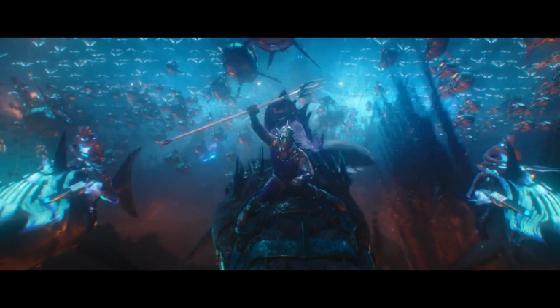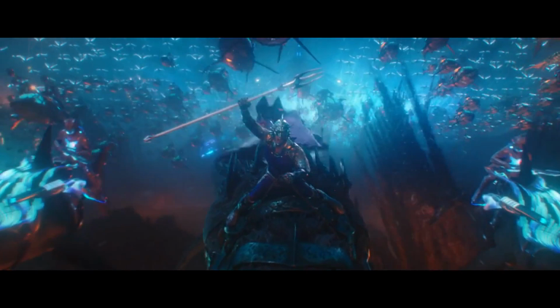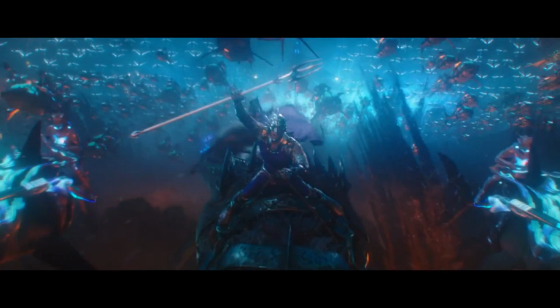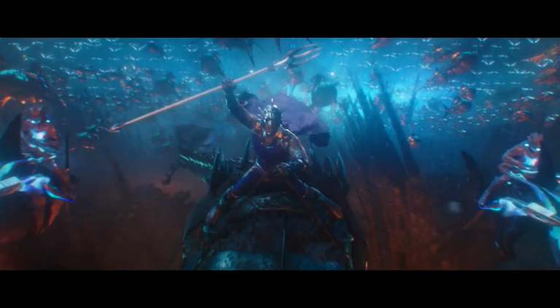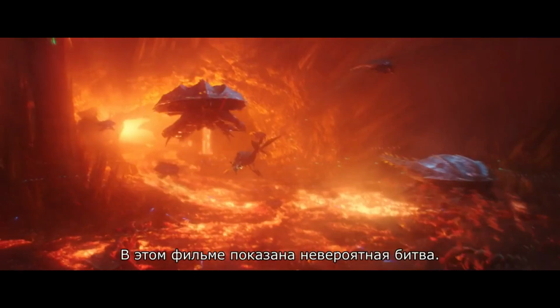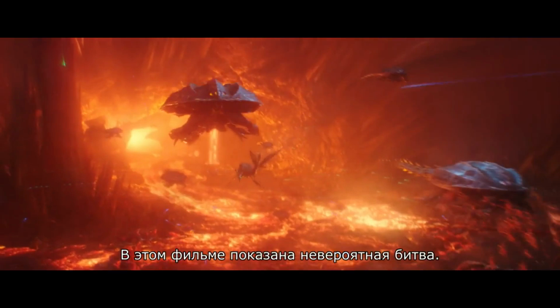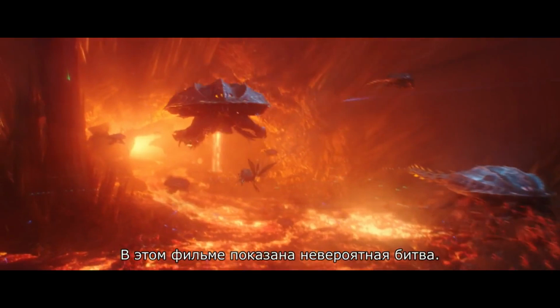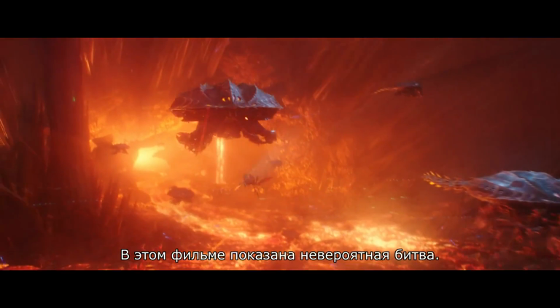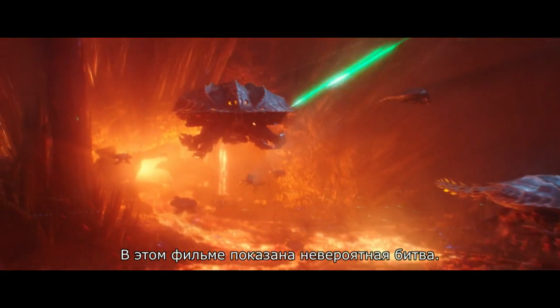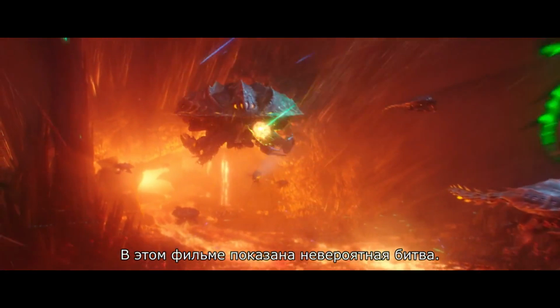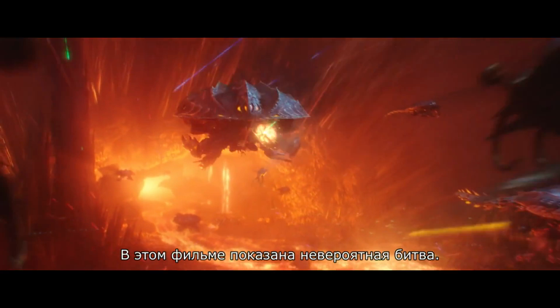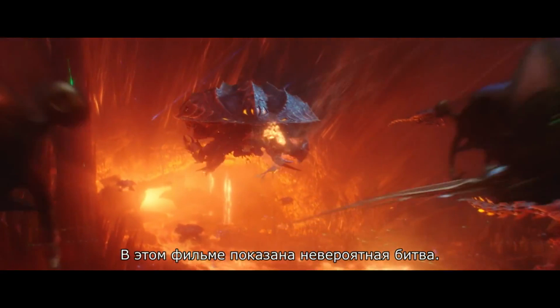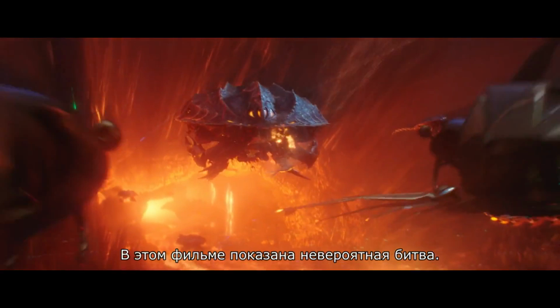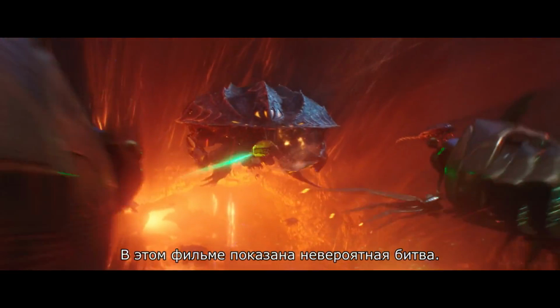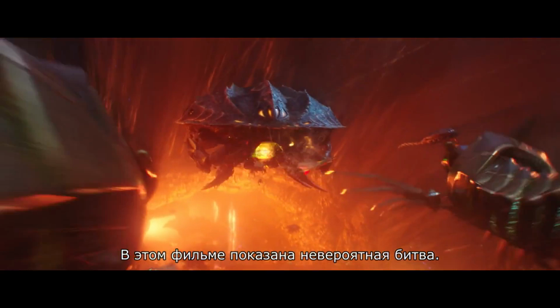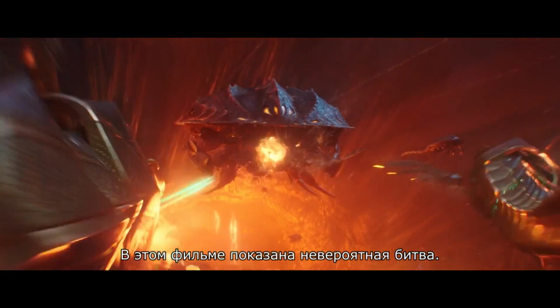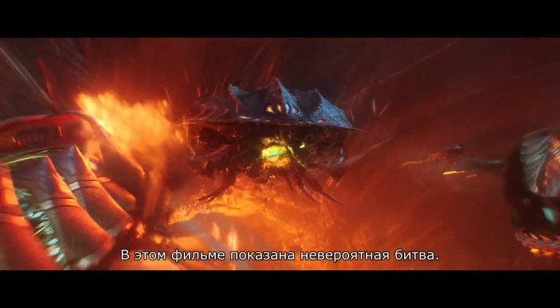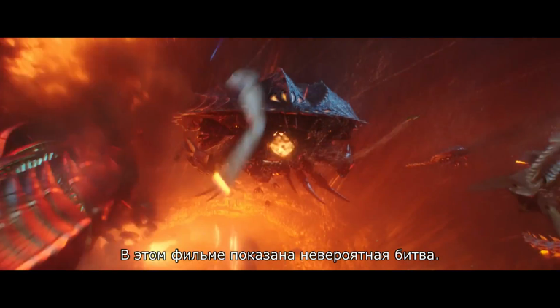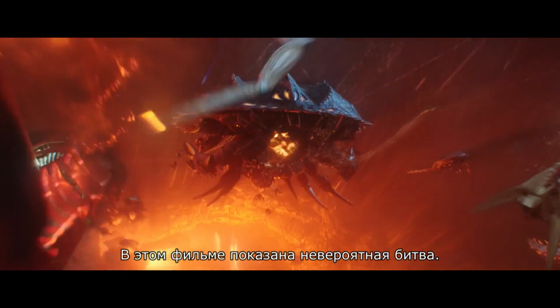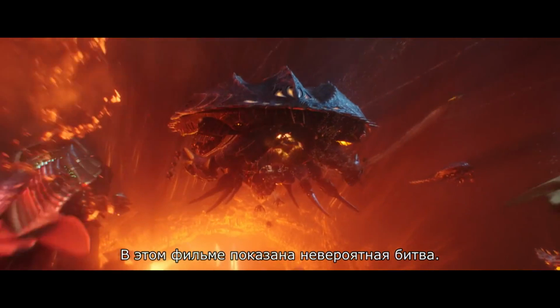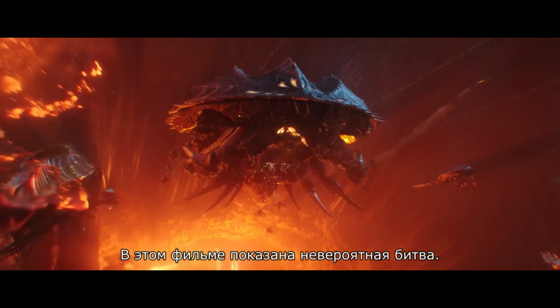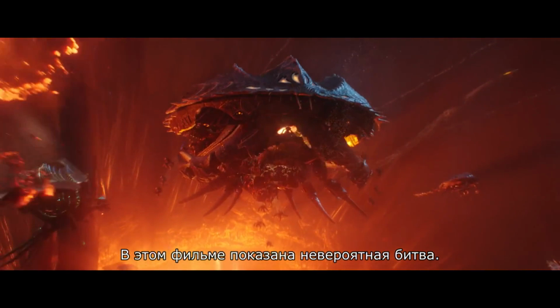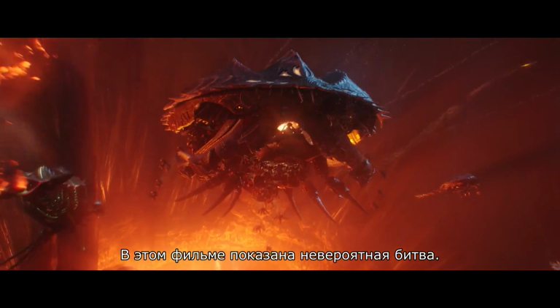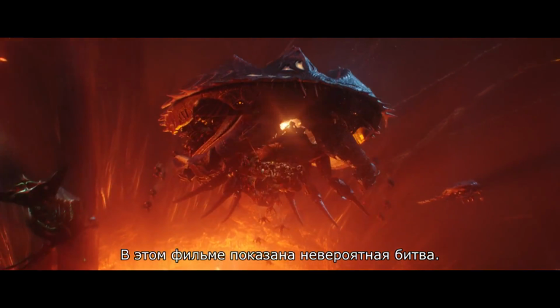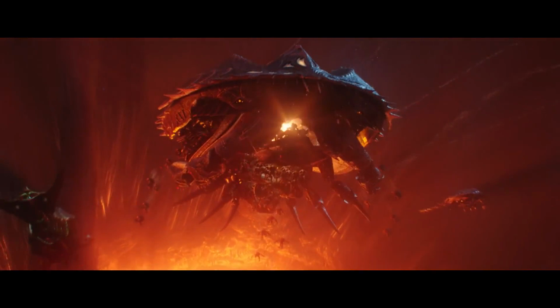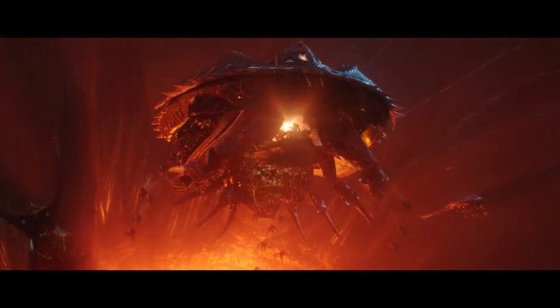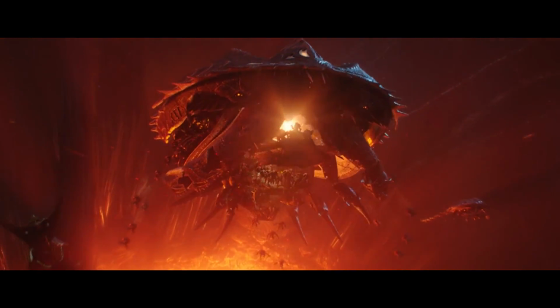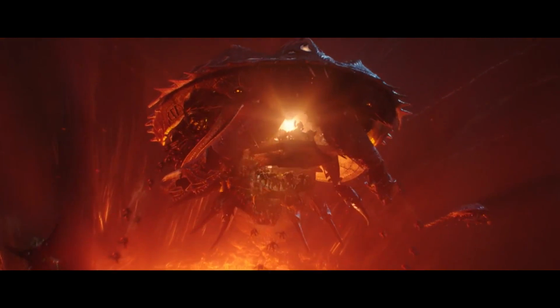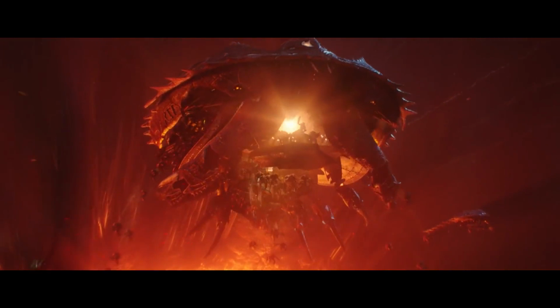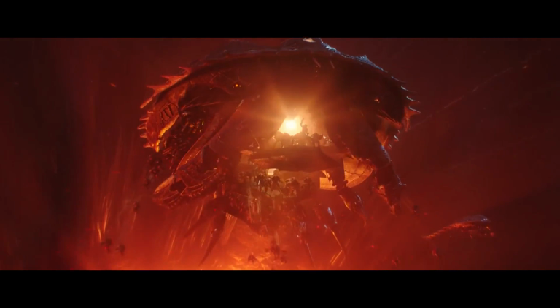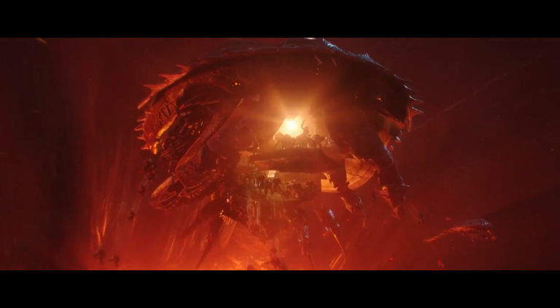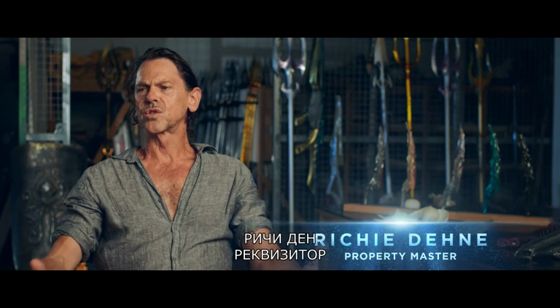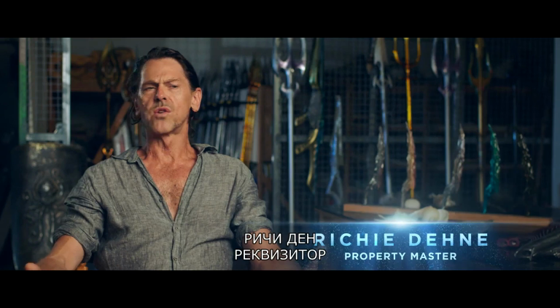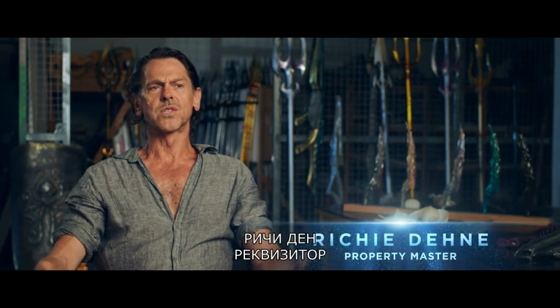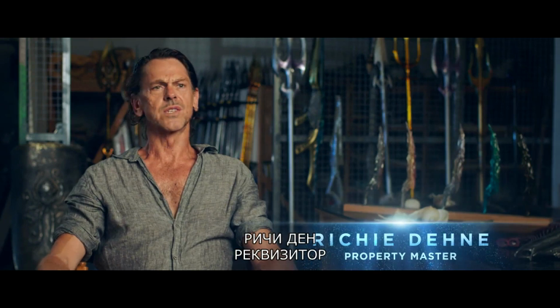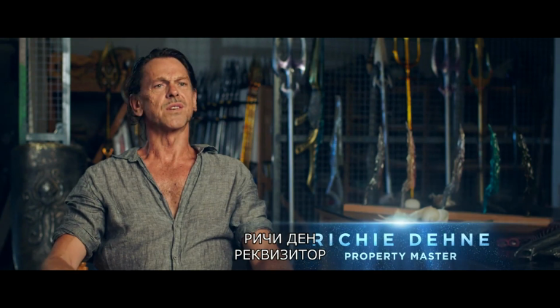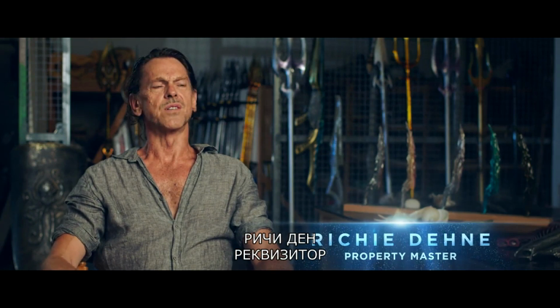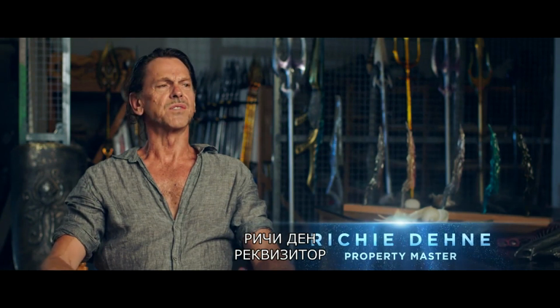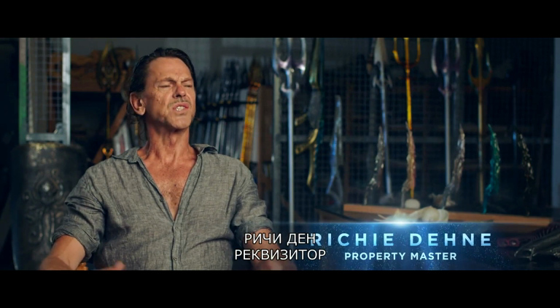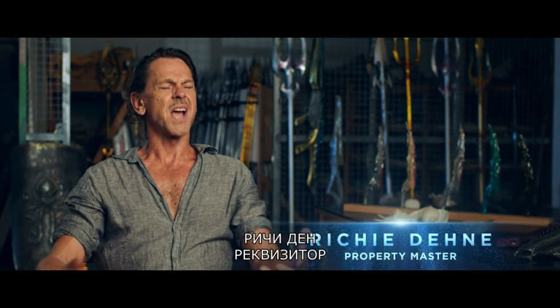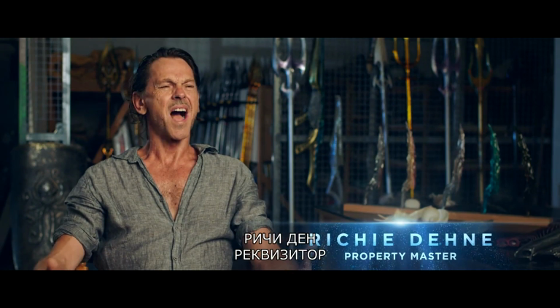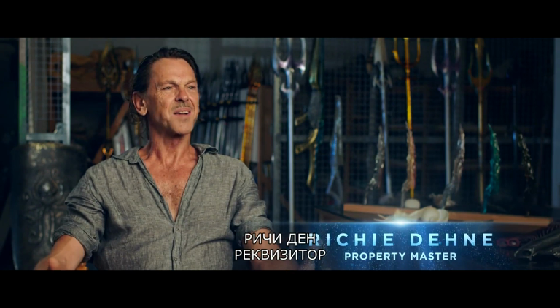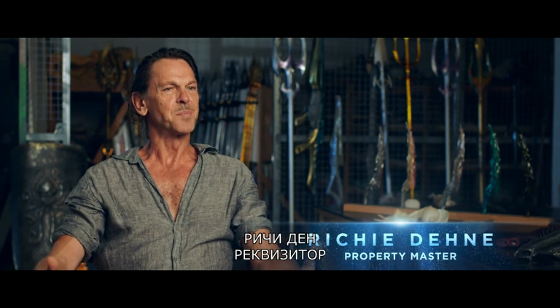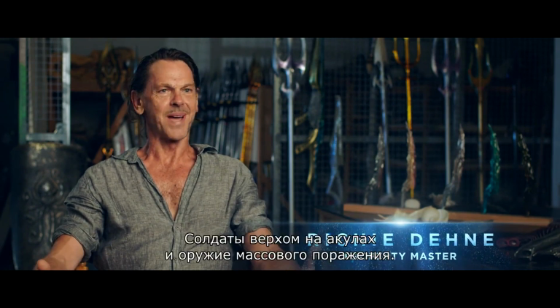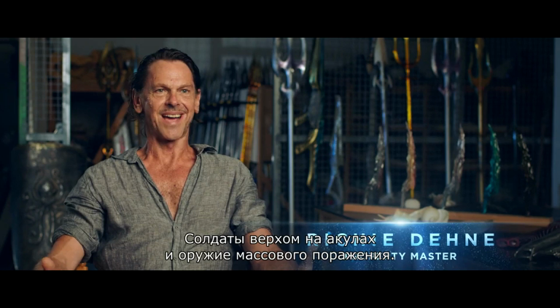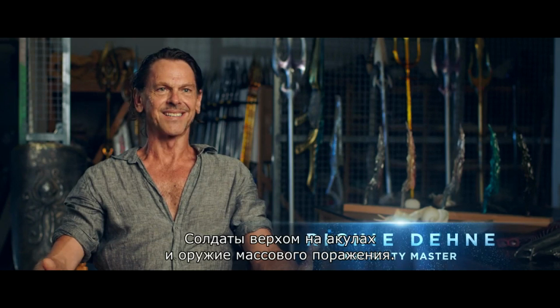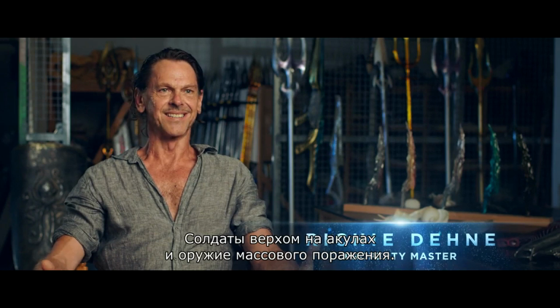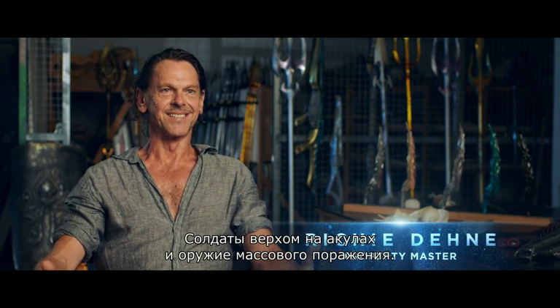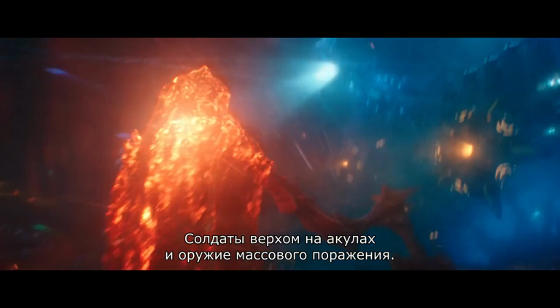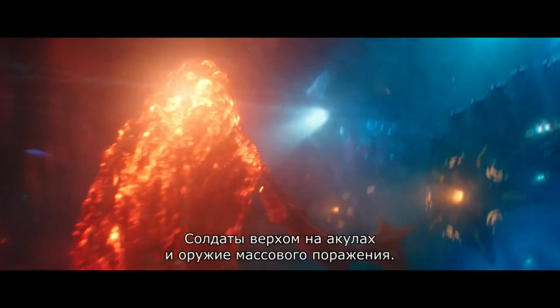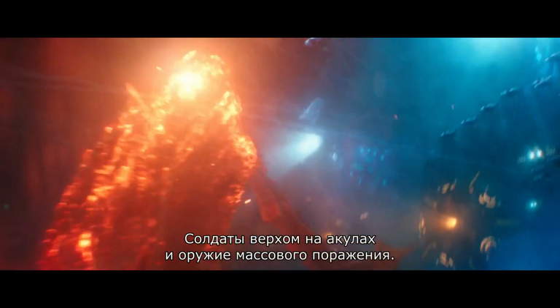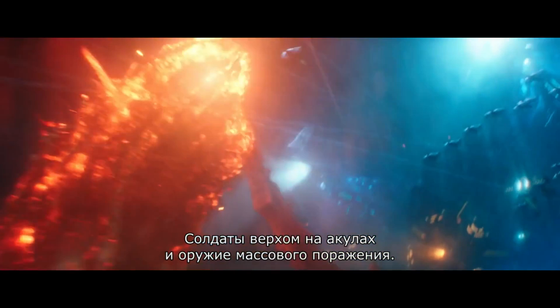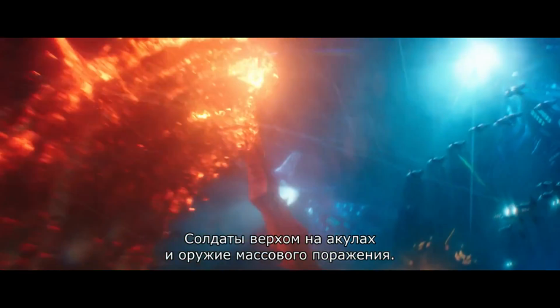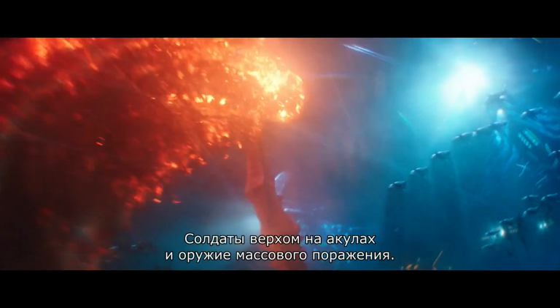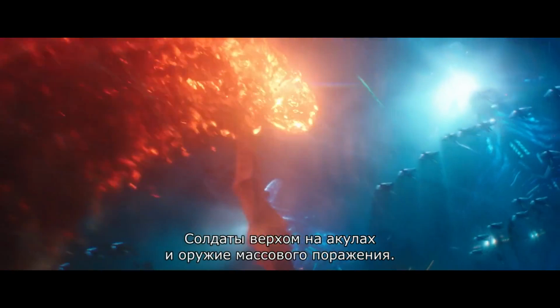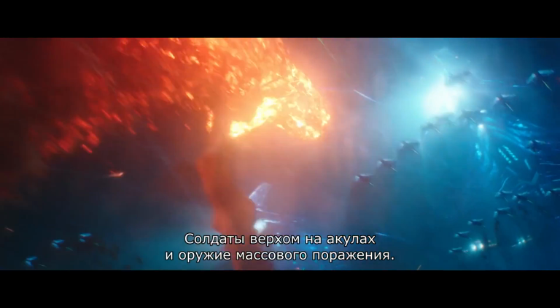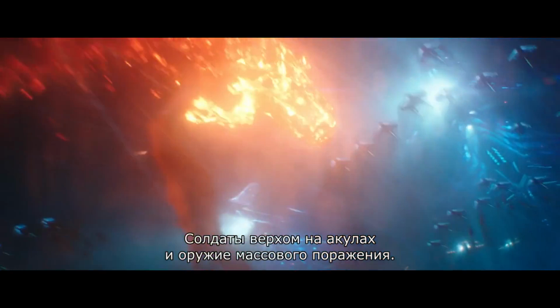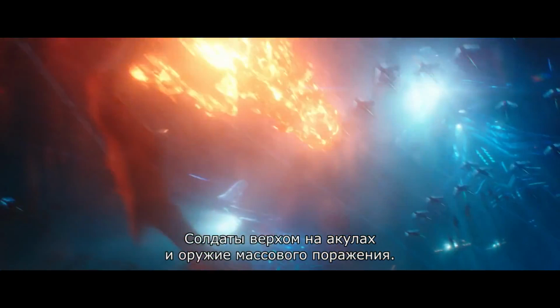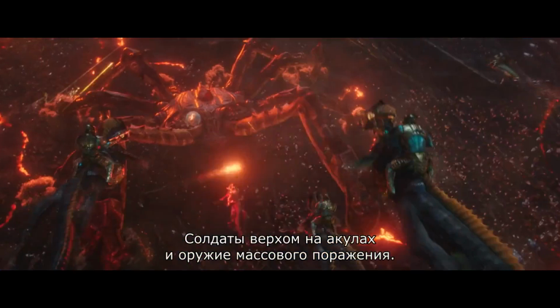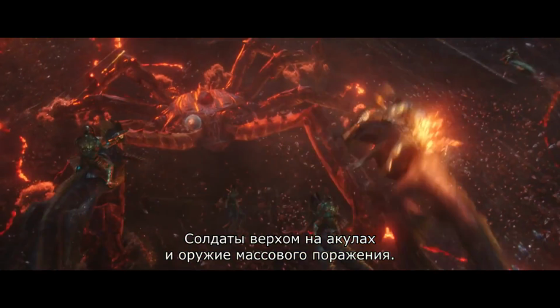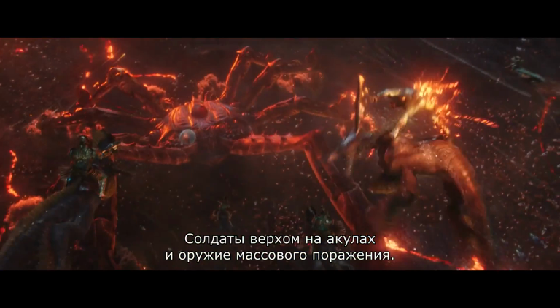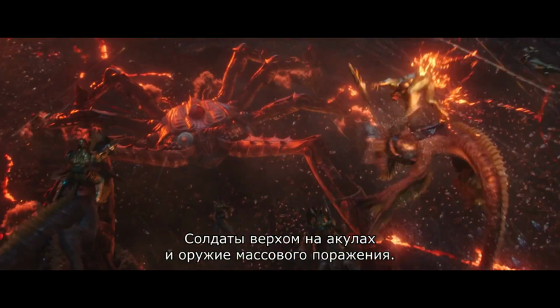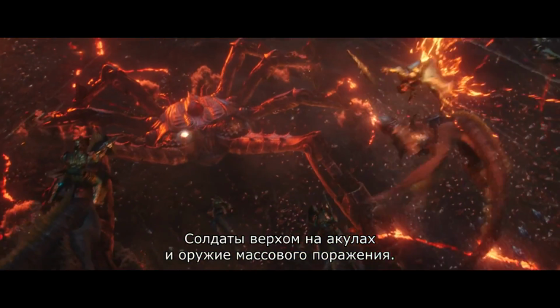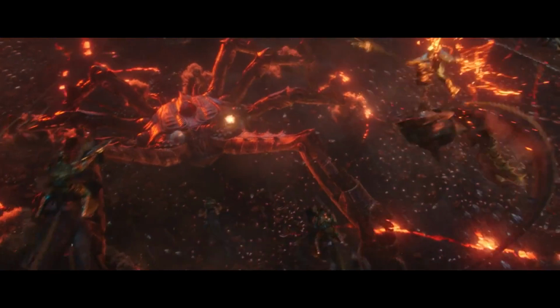The film showed an incredible battle — soldiers on shark back and weapons of major destruction.